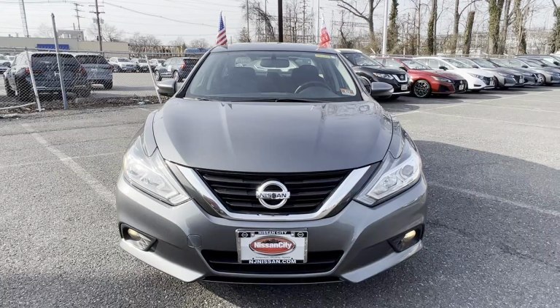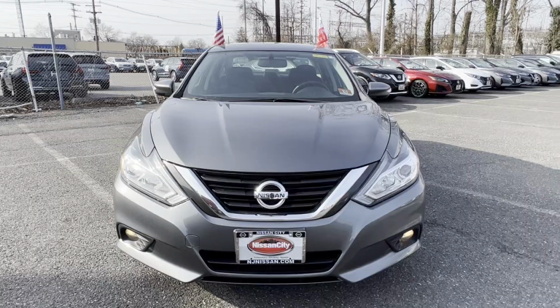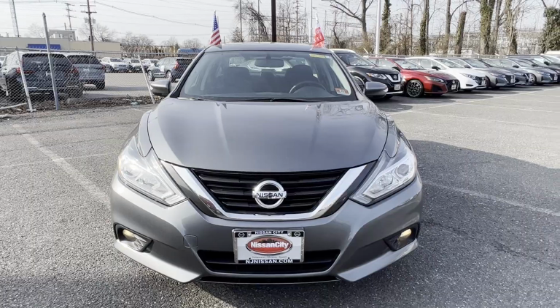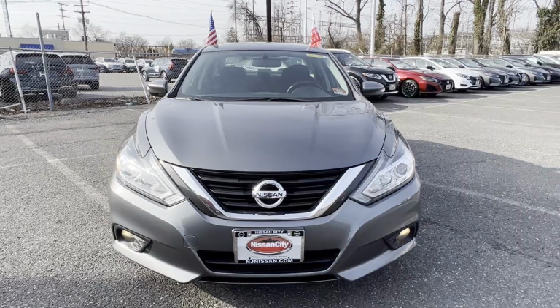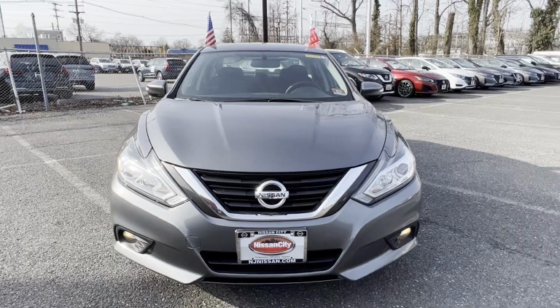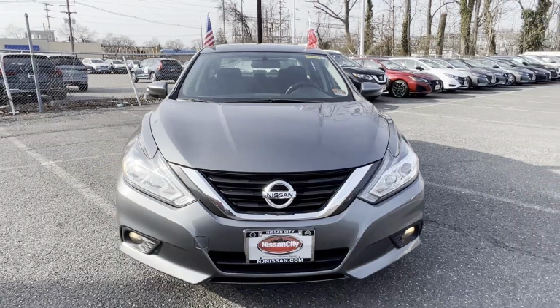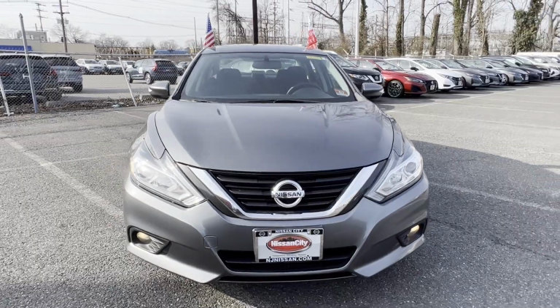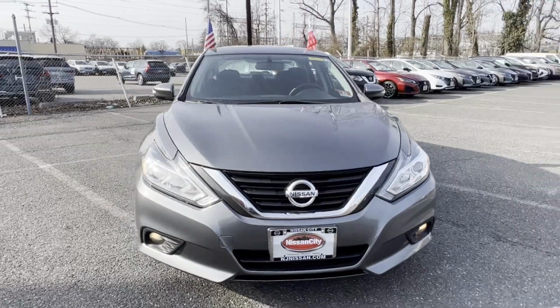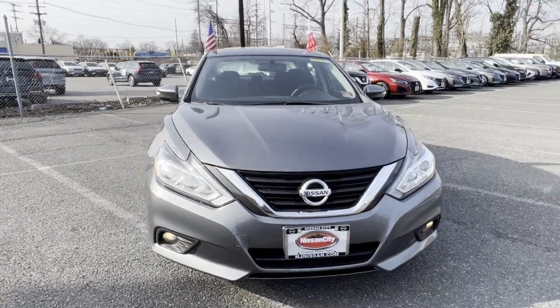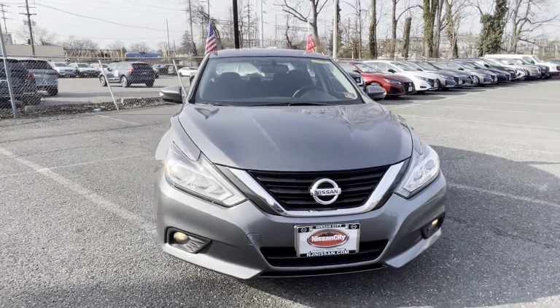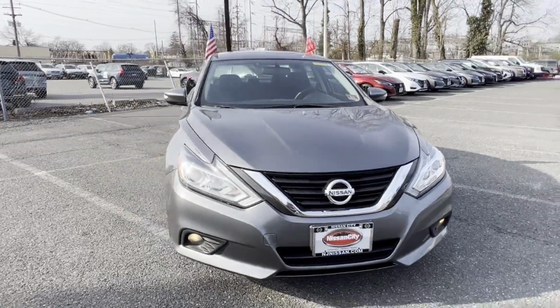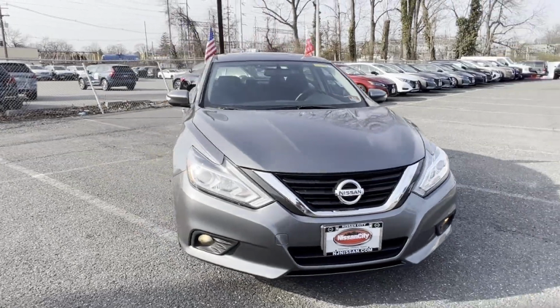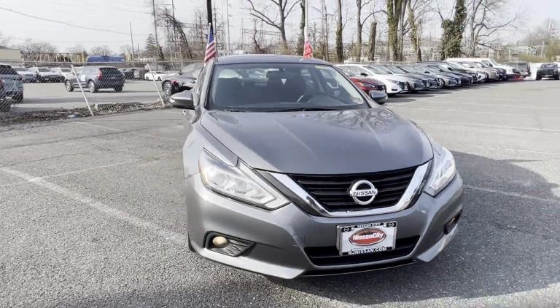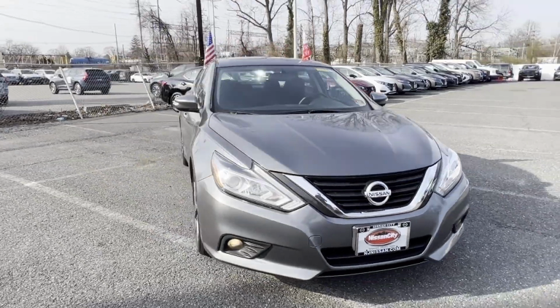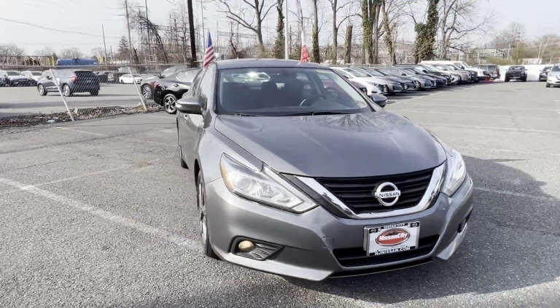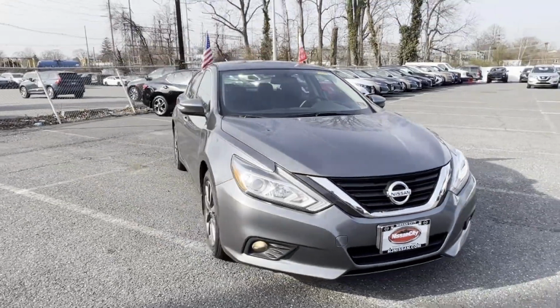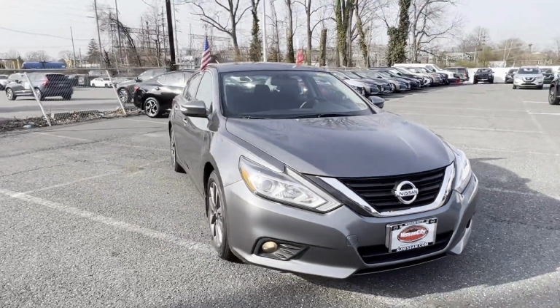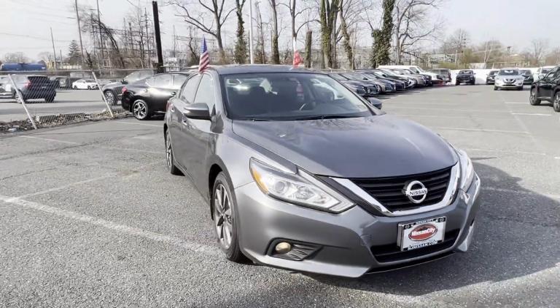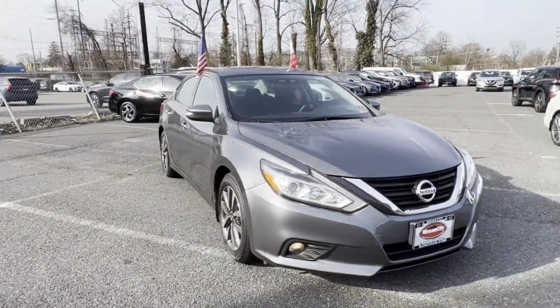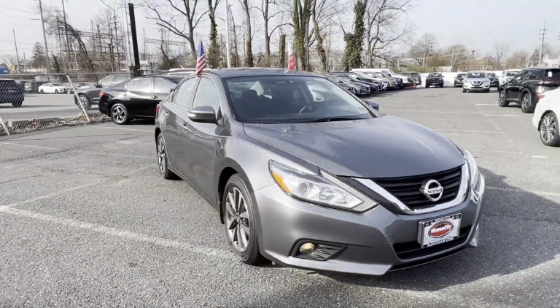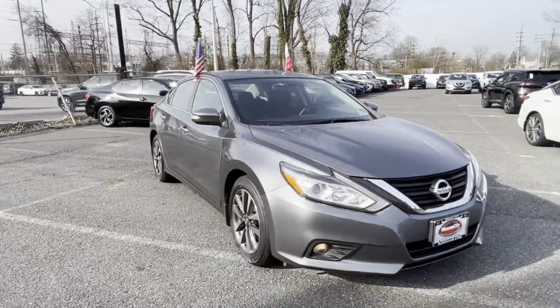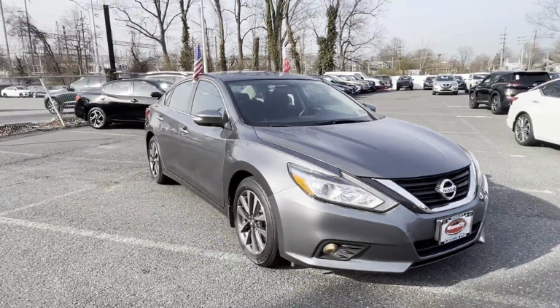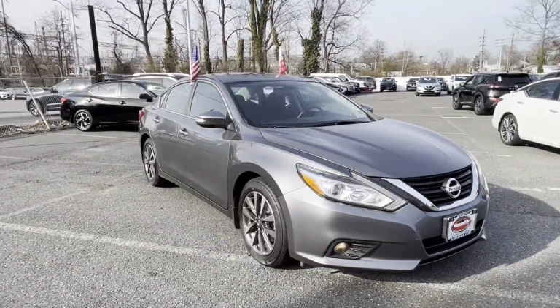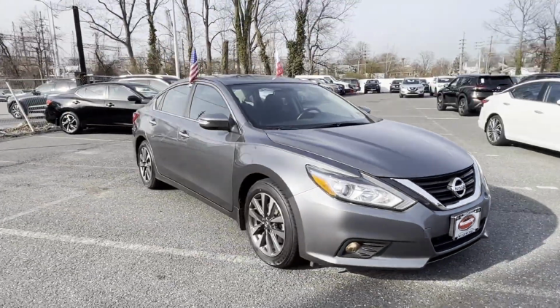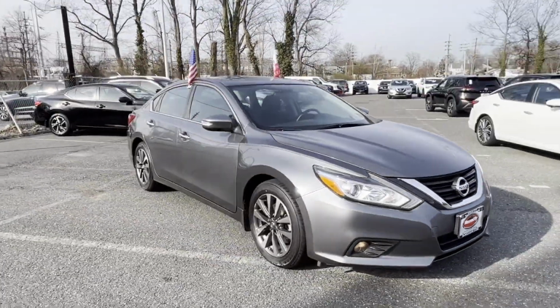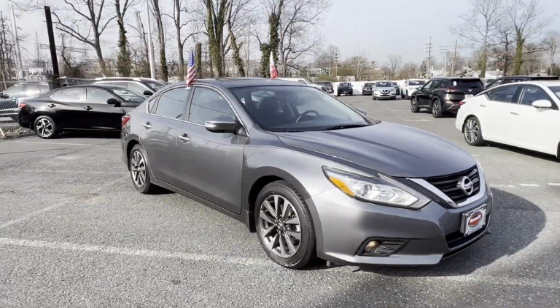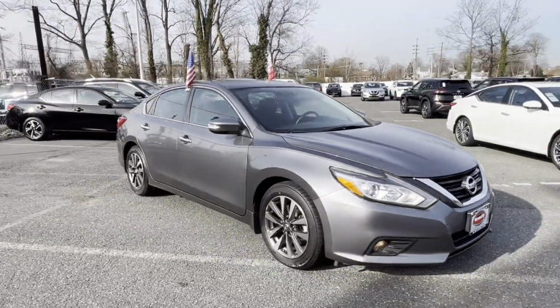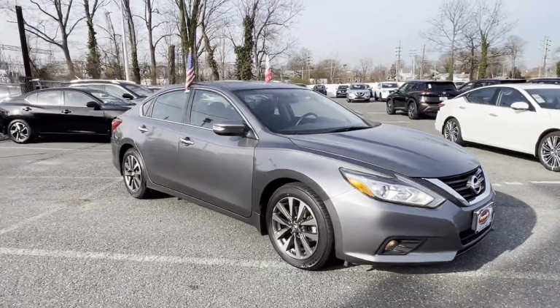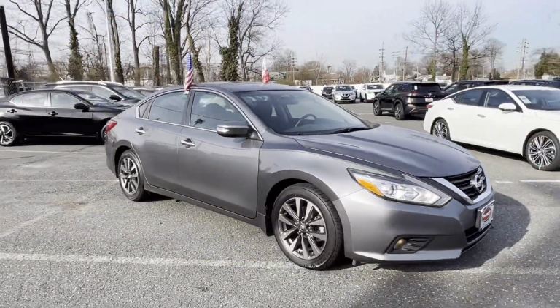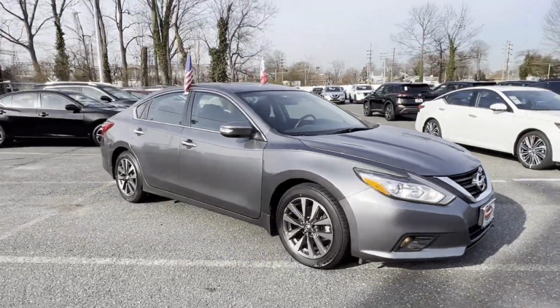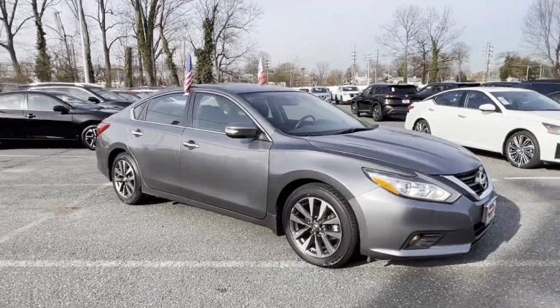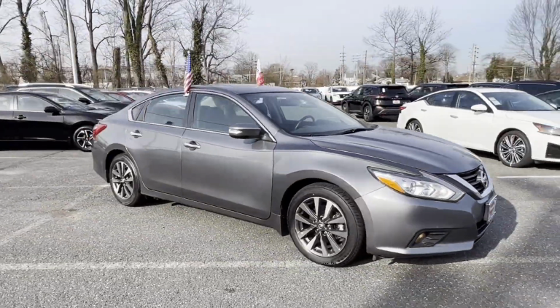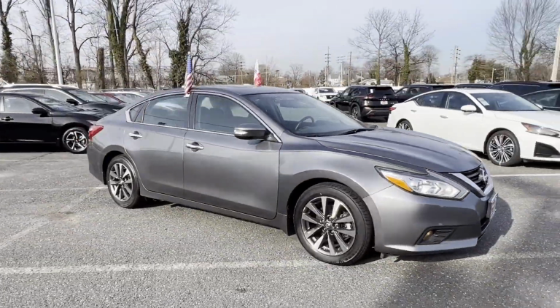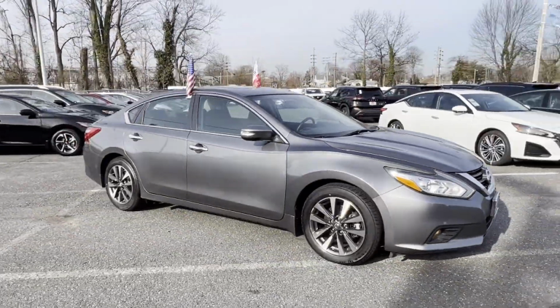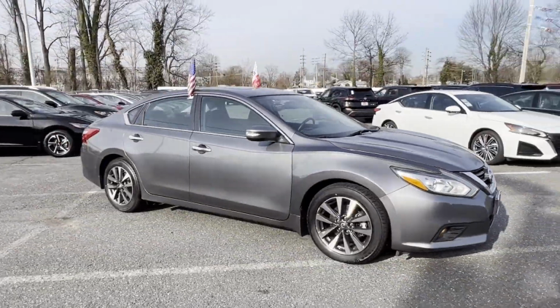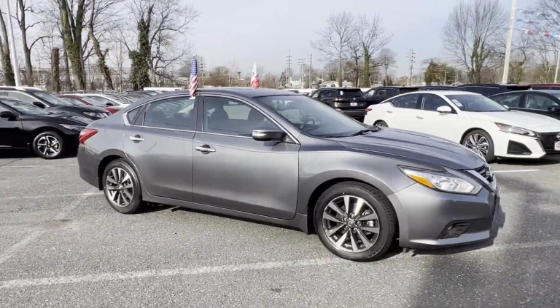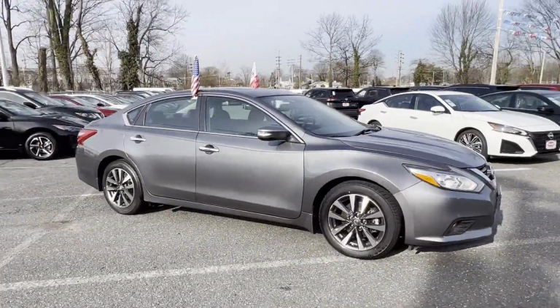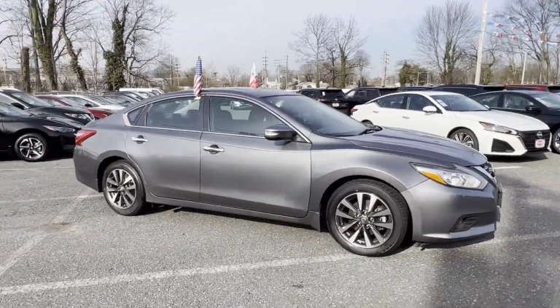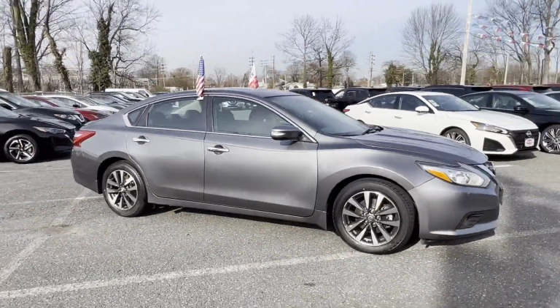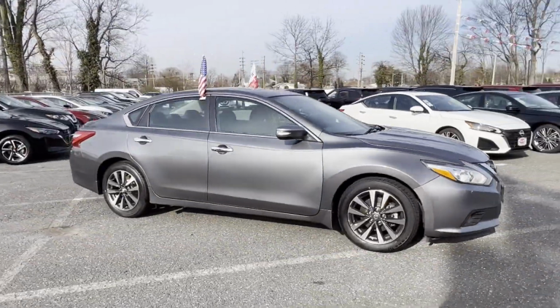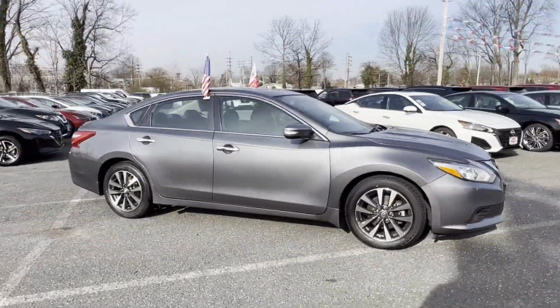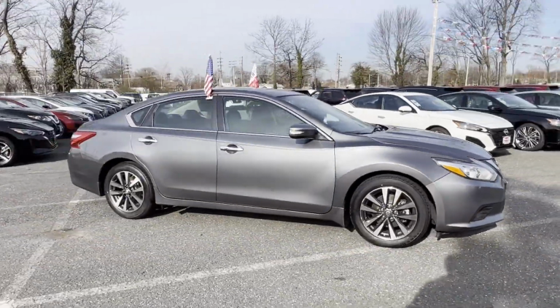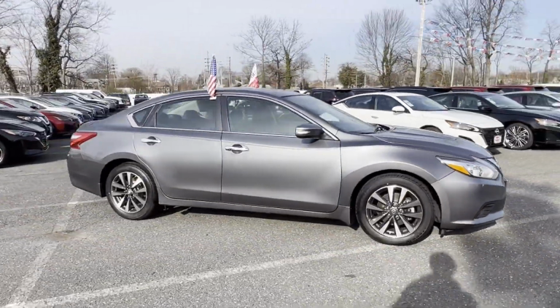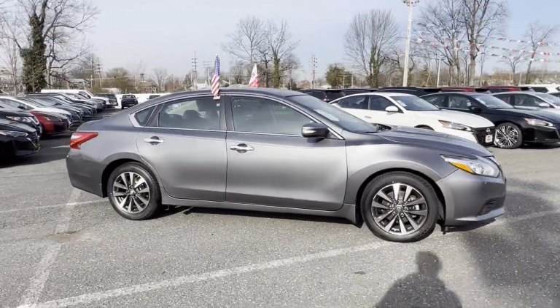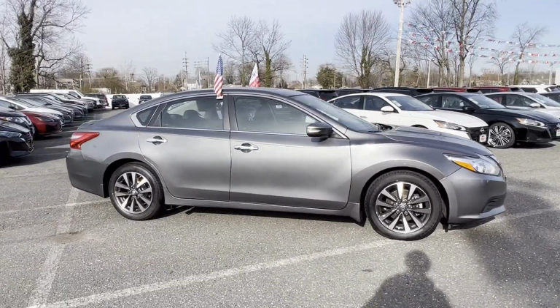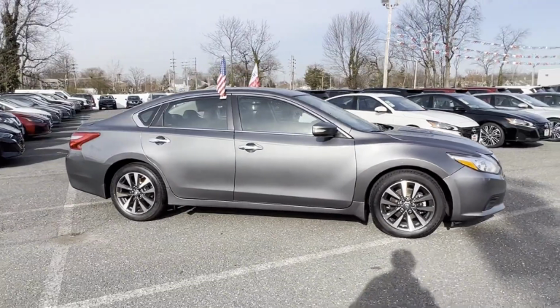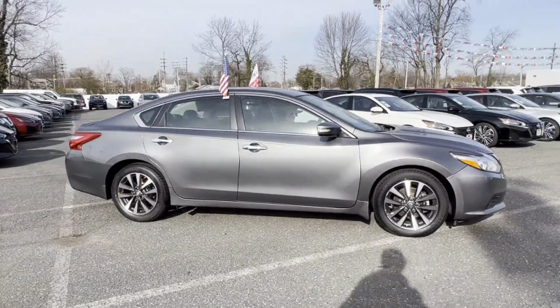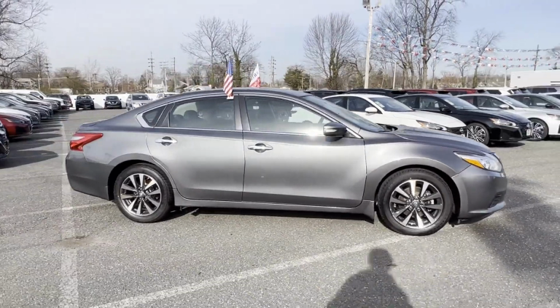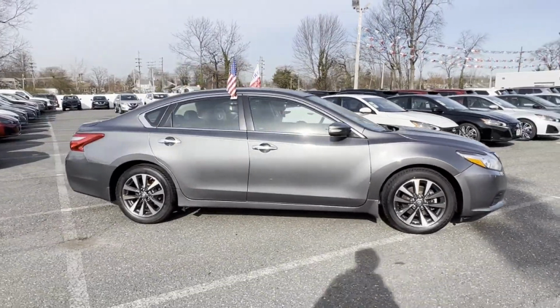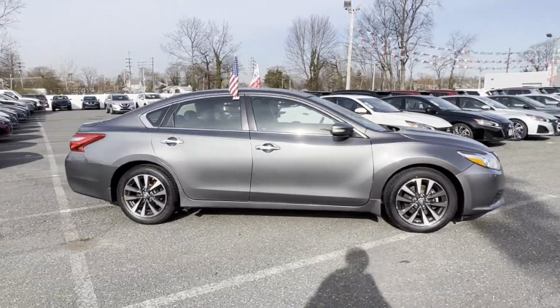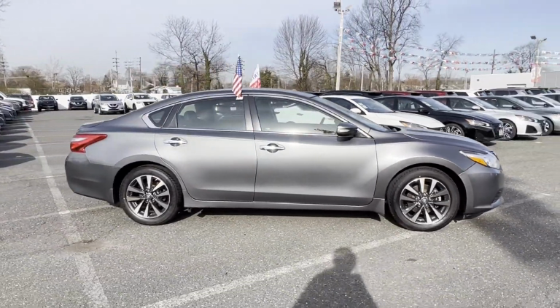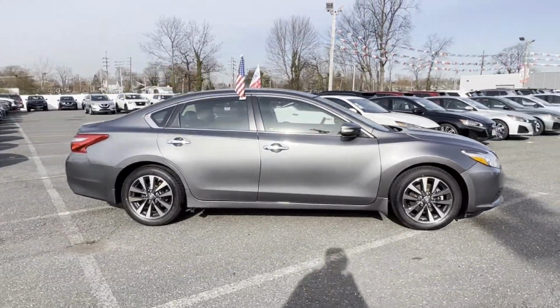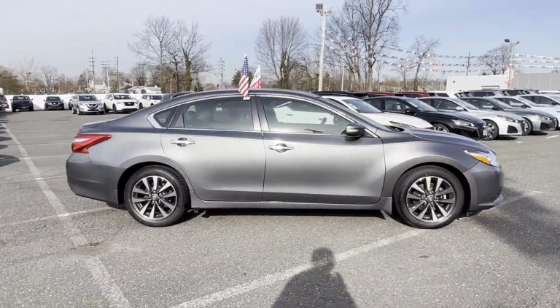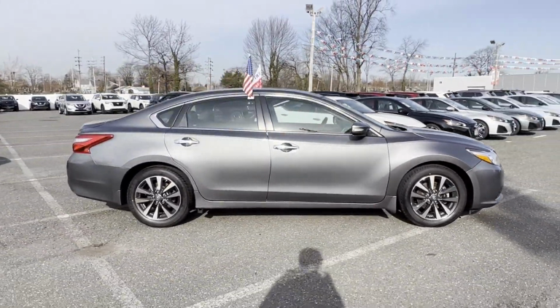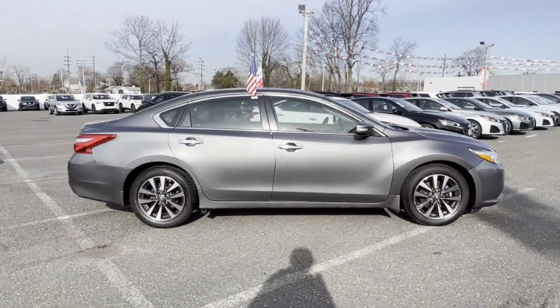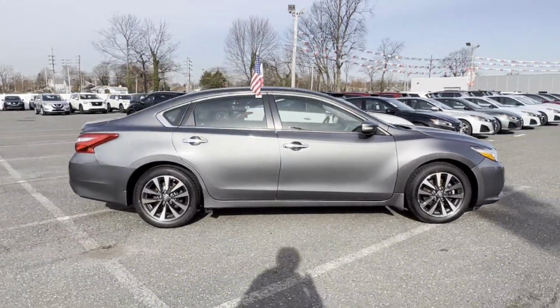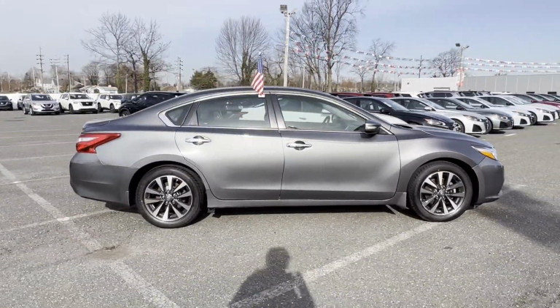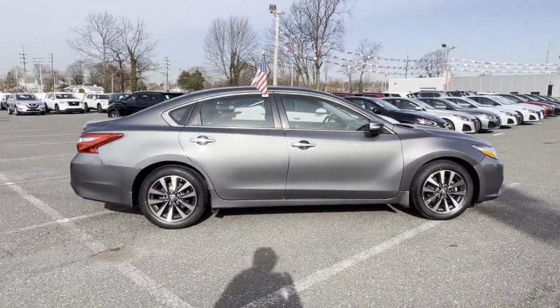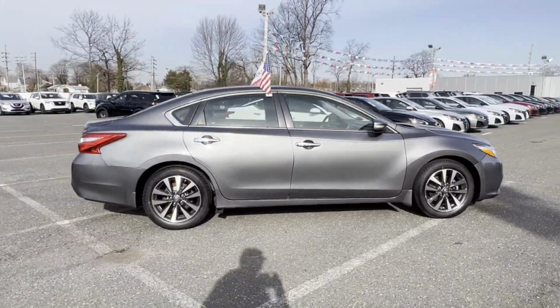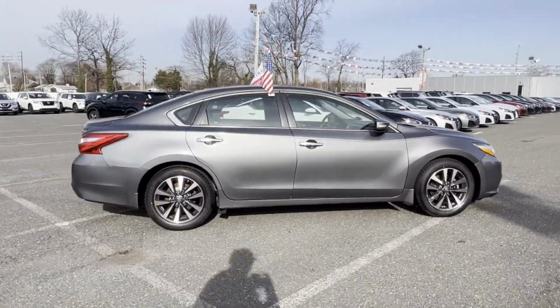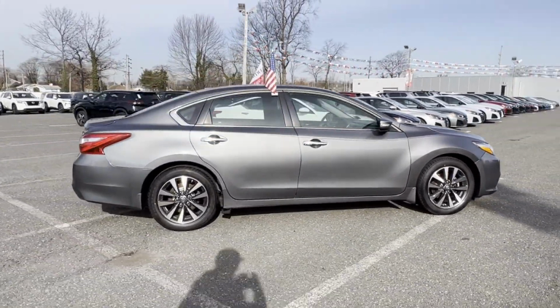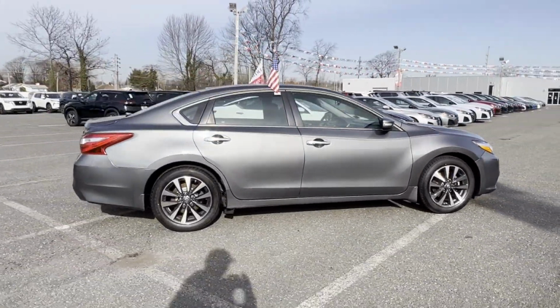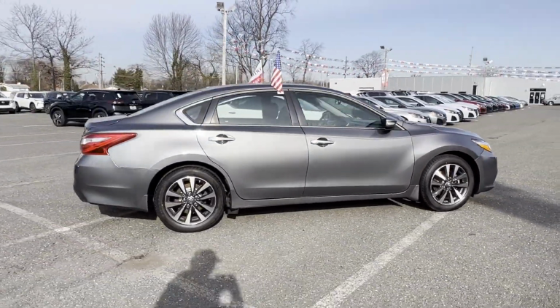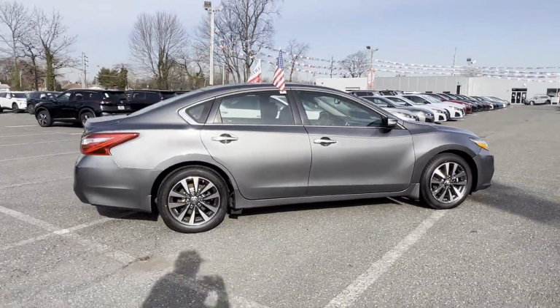2017 Nissan Altima. This sedan combines safety and comfort with style and performance.